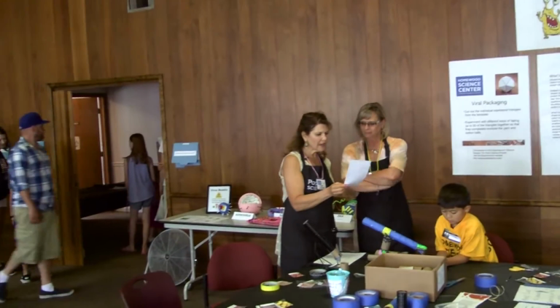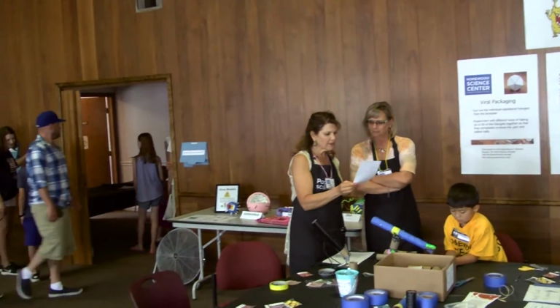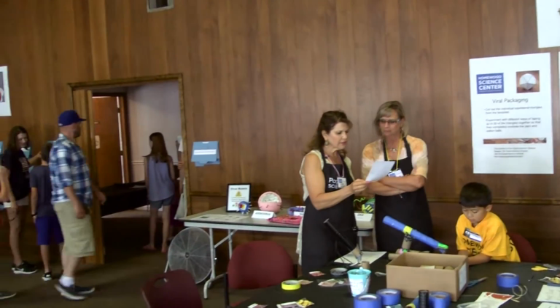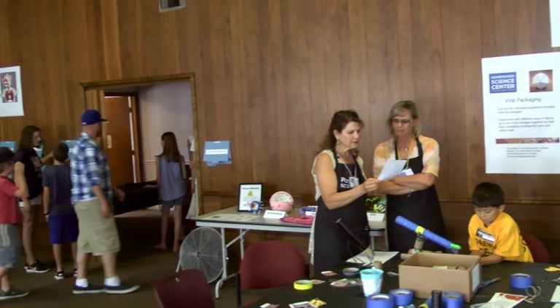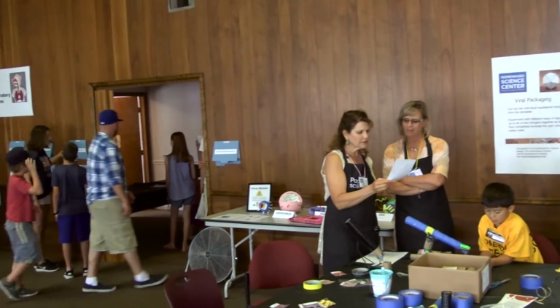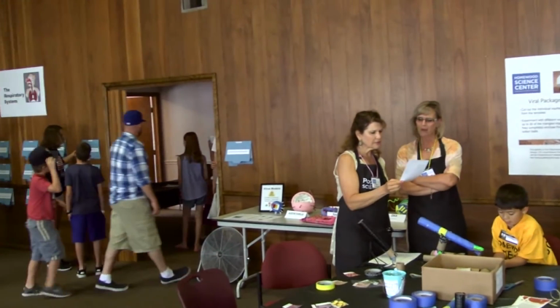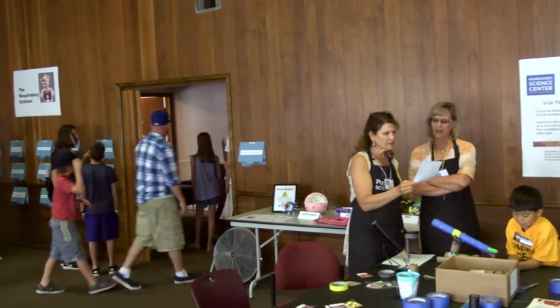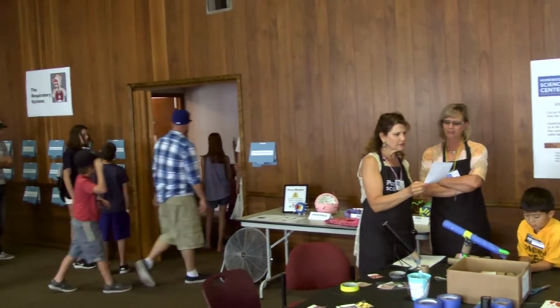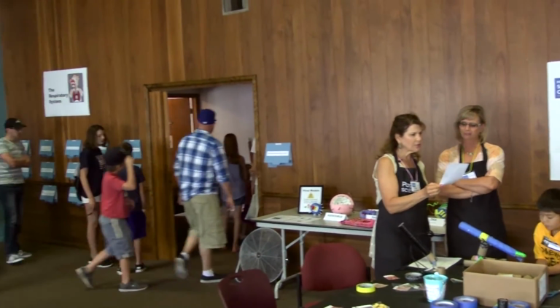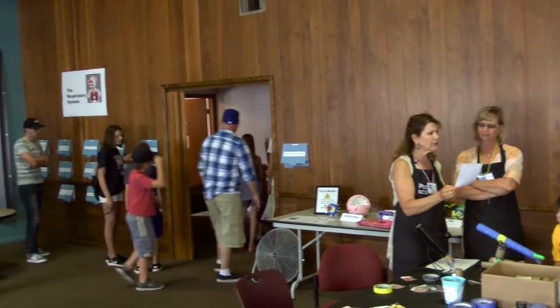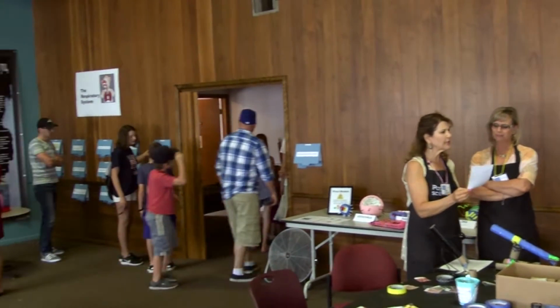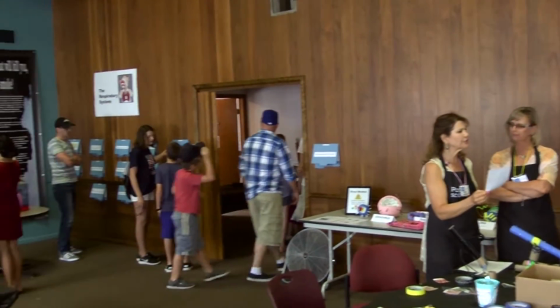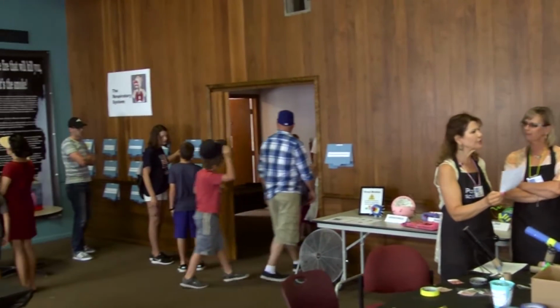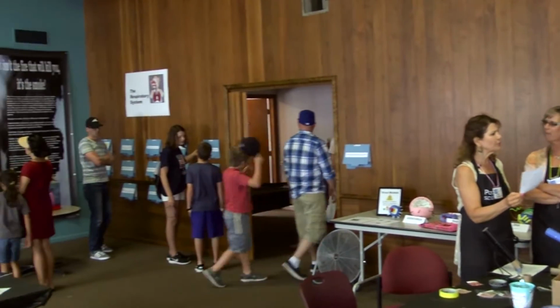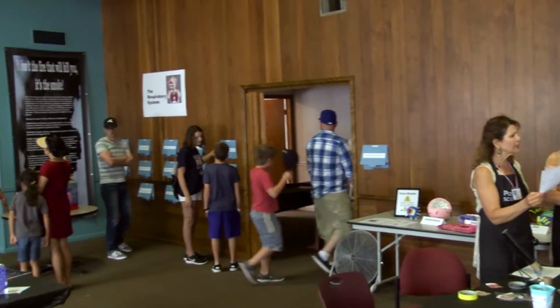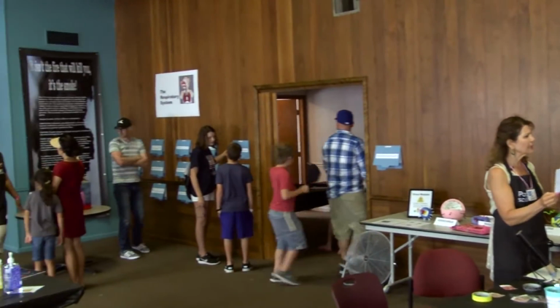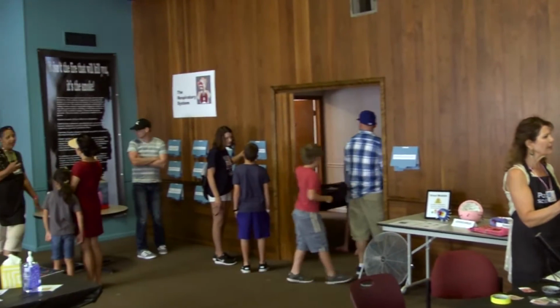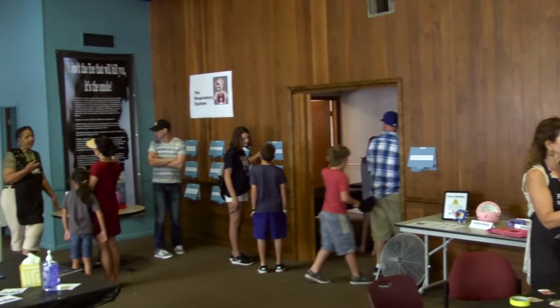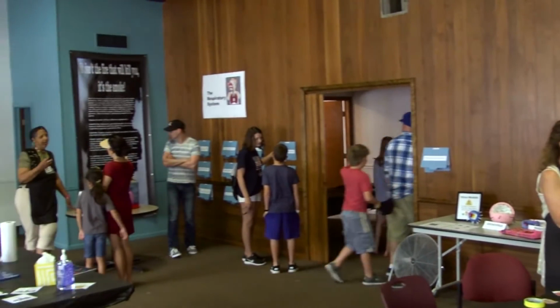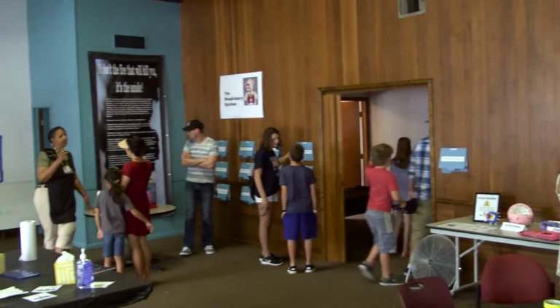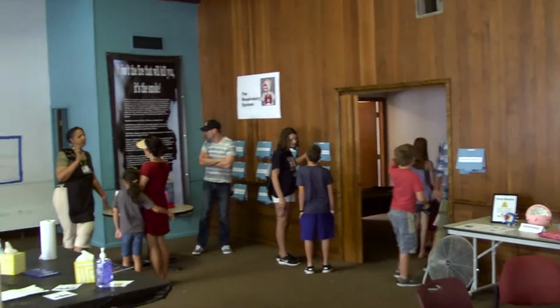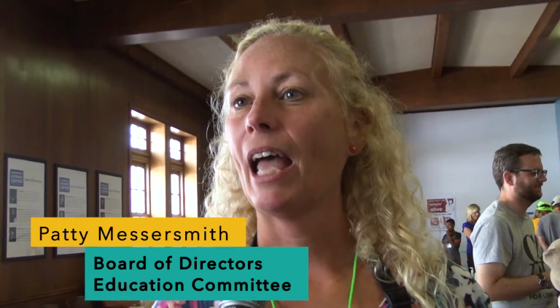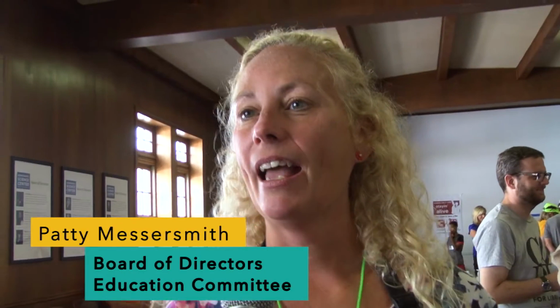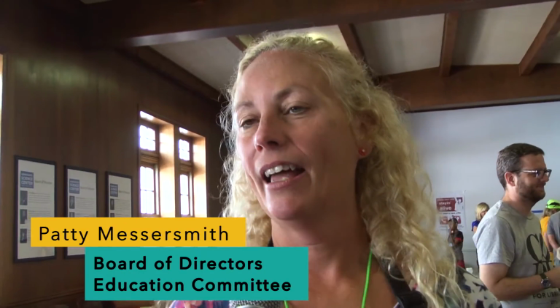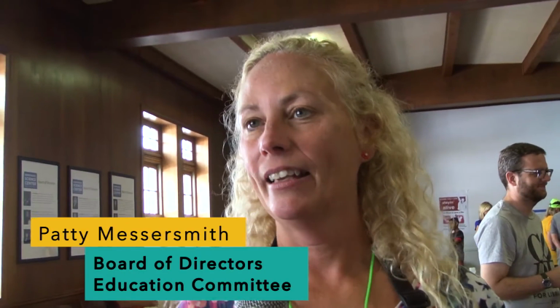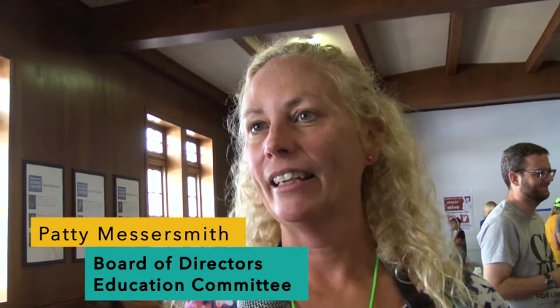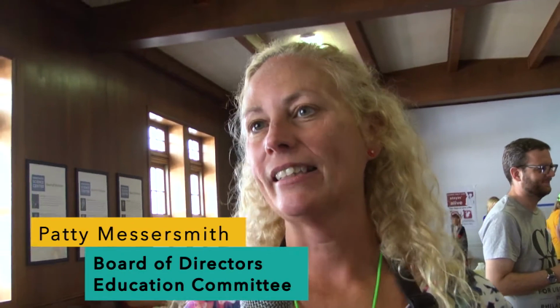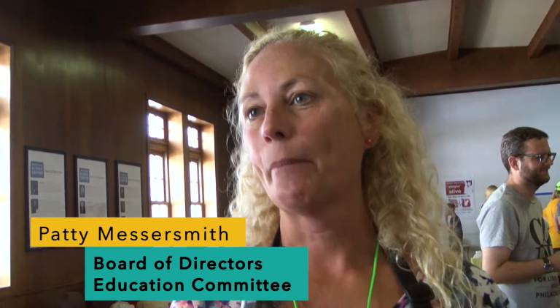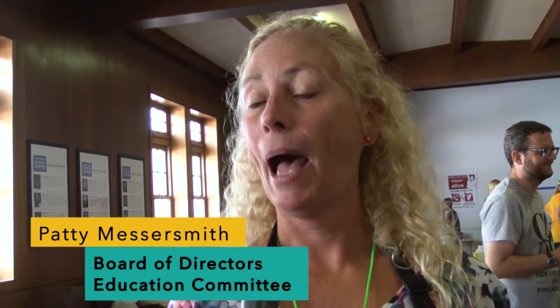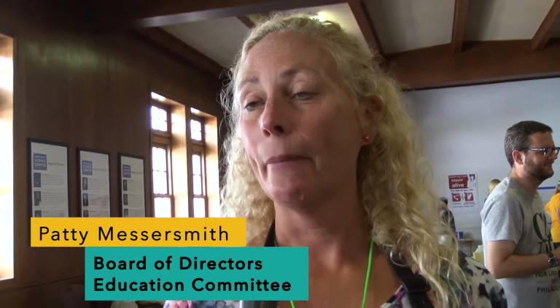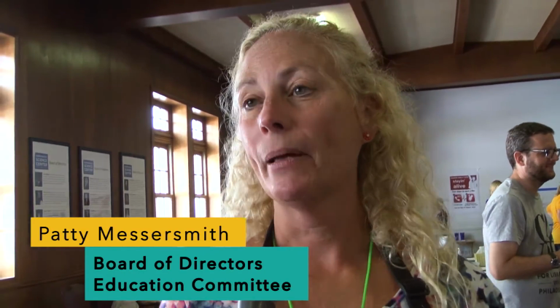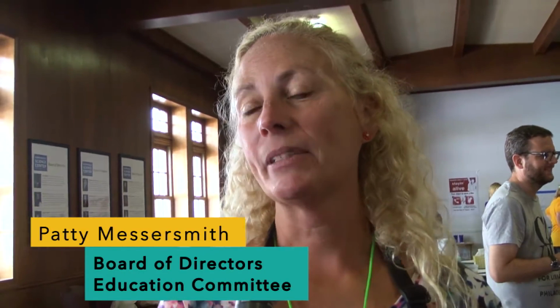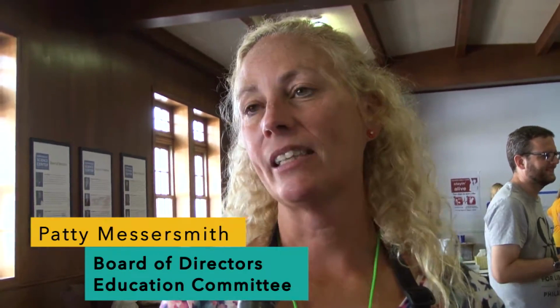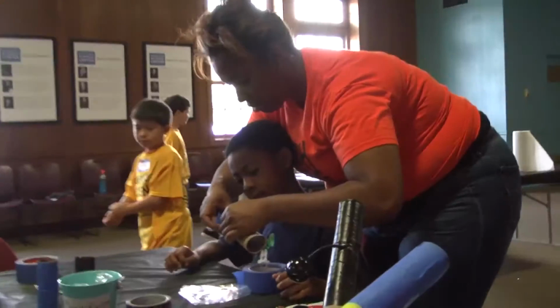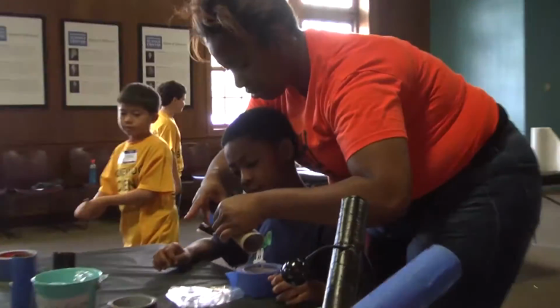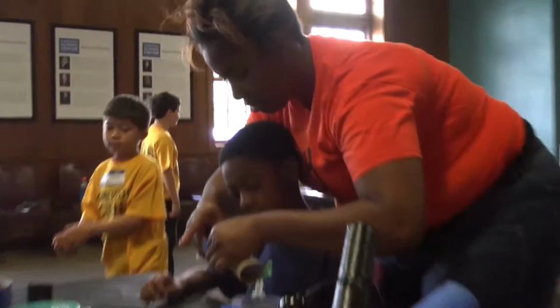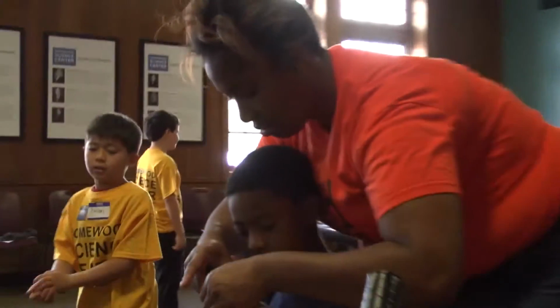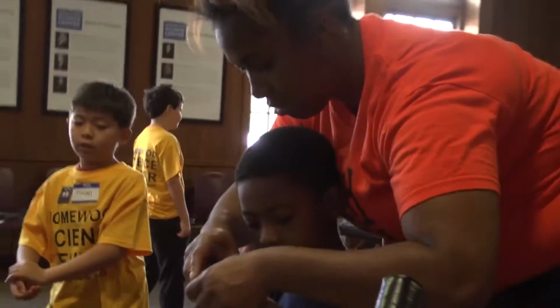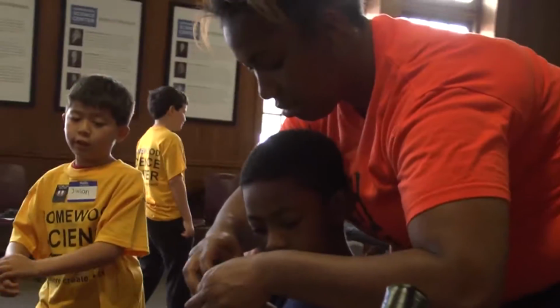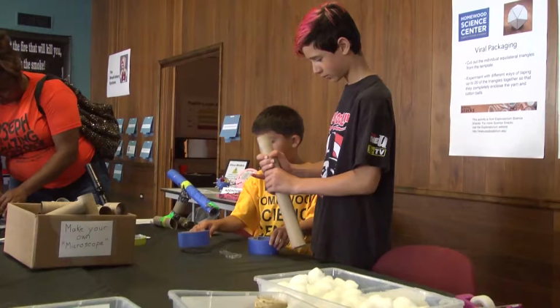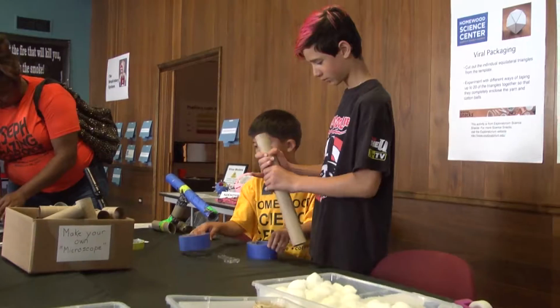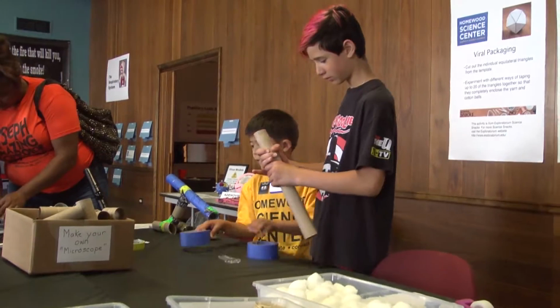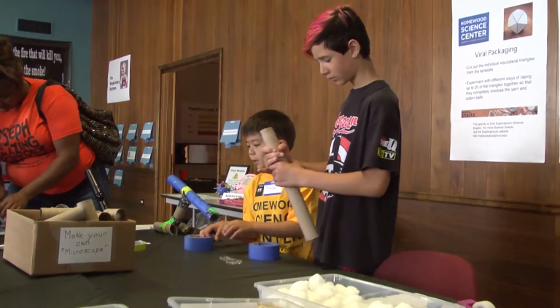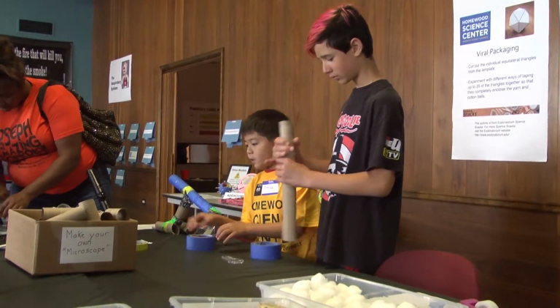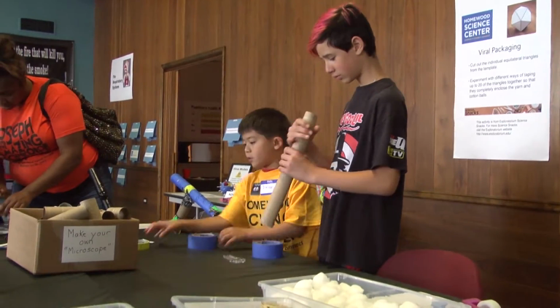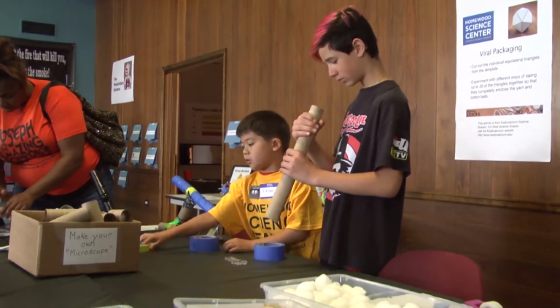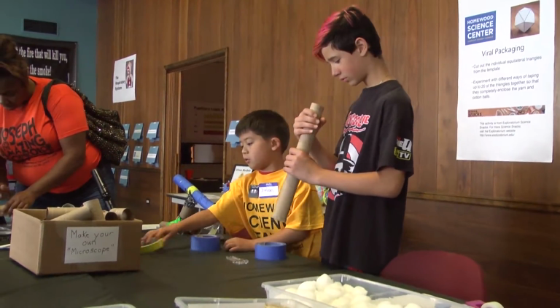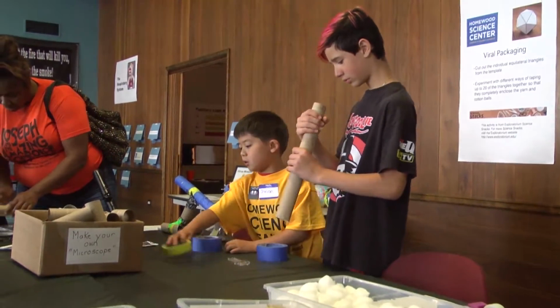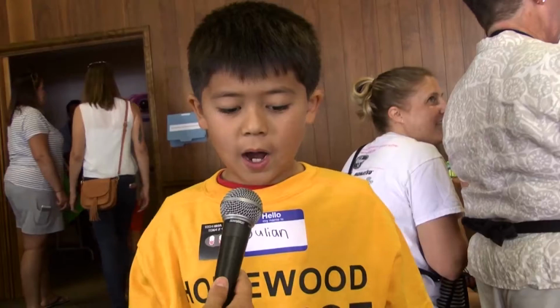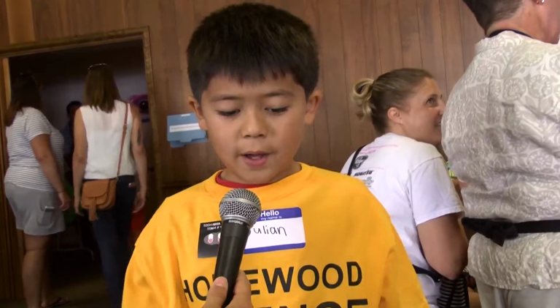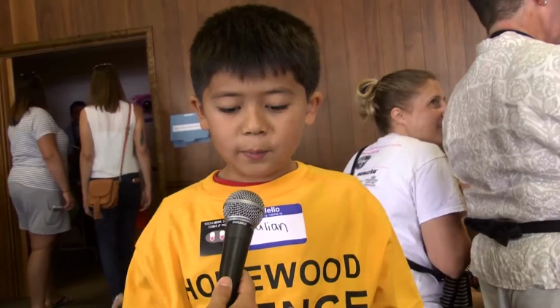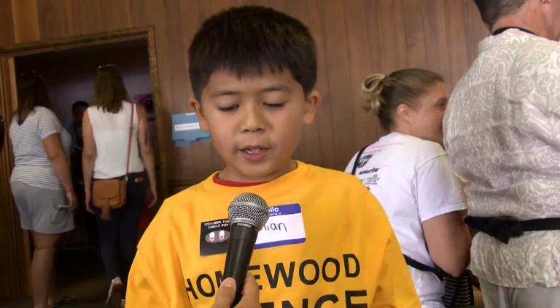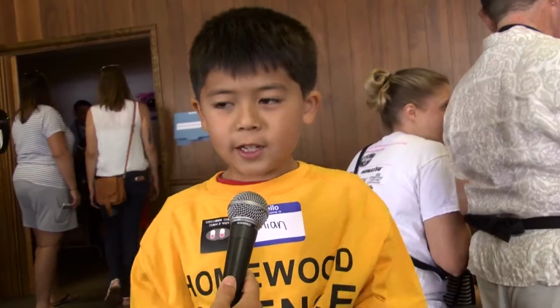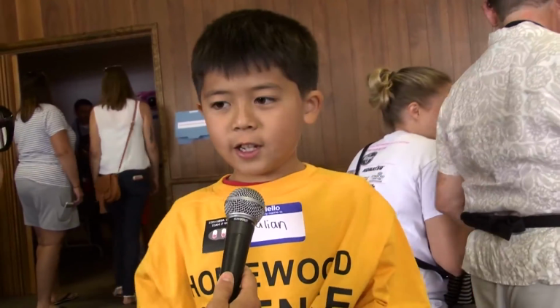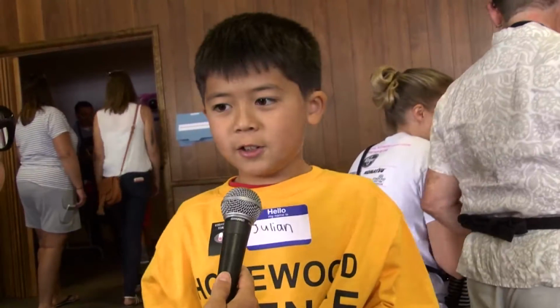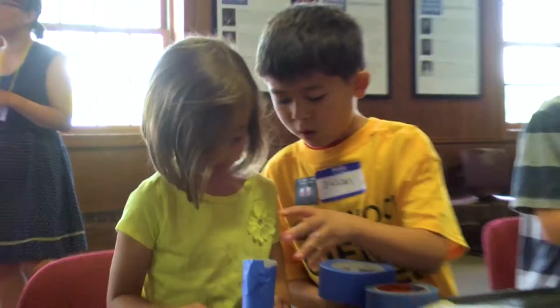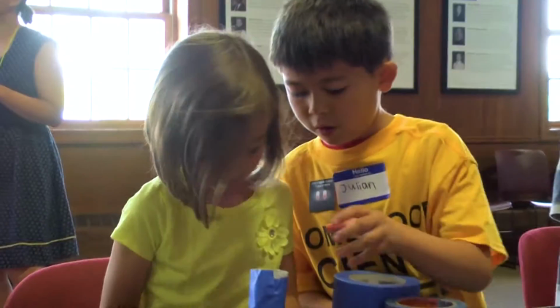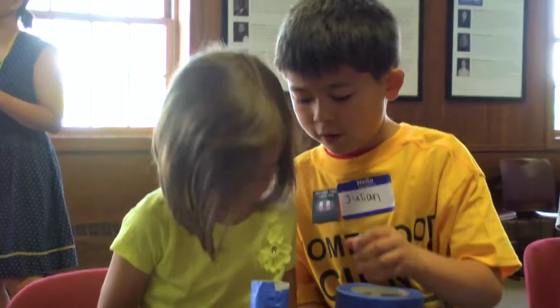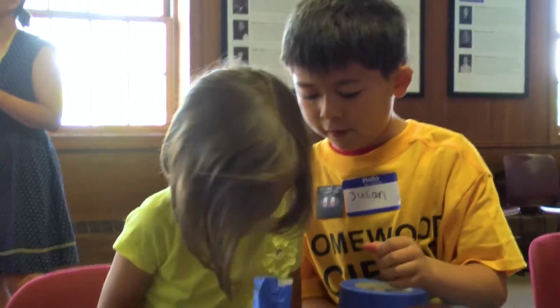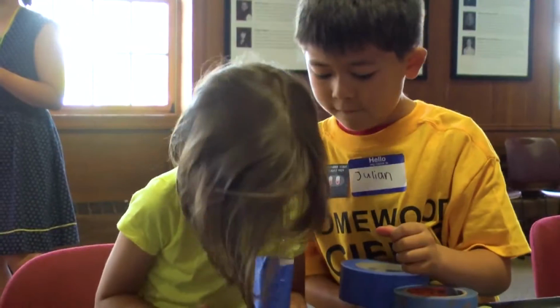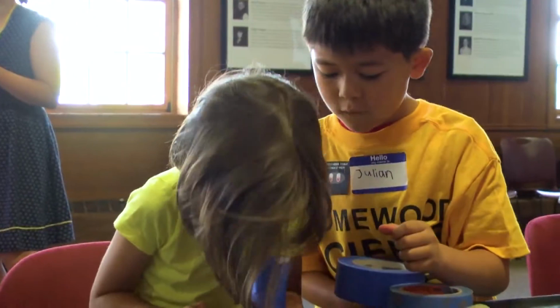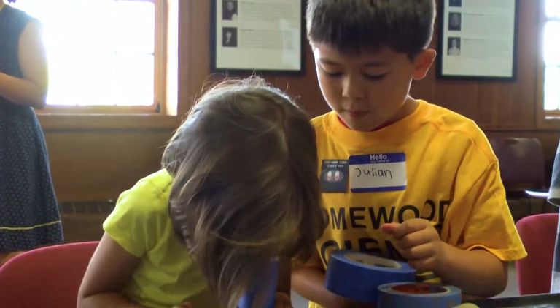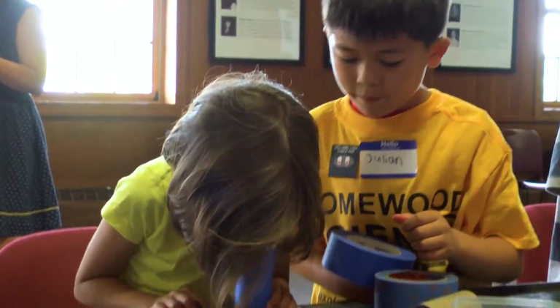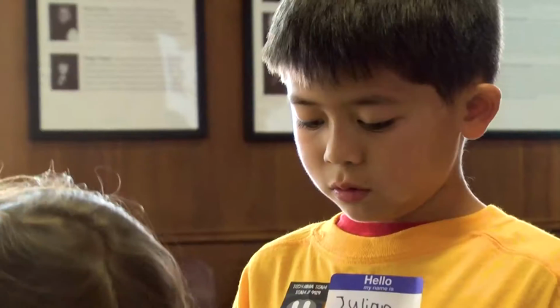This is called the Anatomy of an Emergency and it's a pop-up science event. I'm making microscopes.